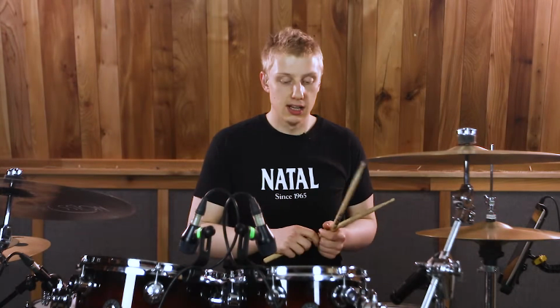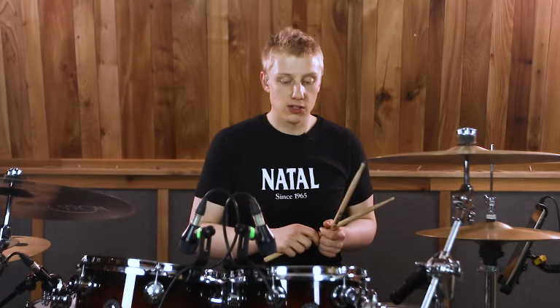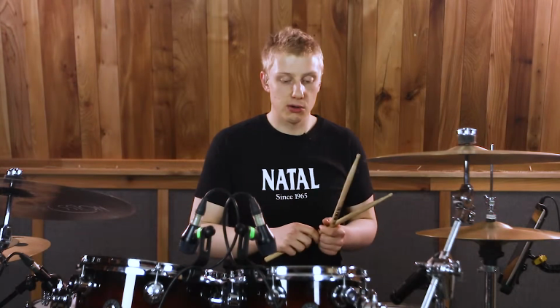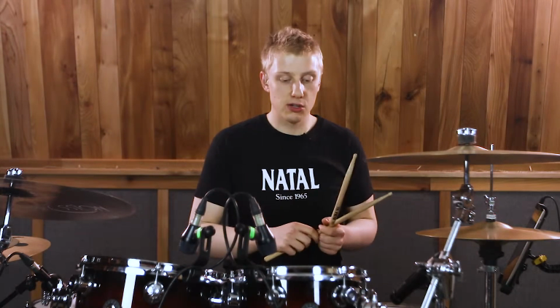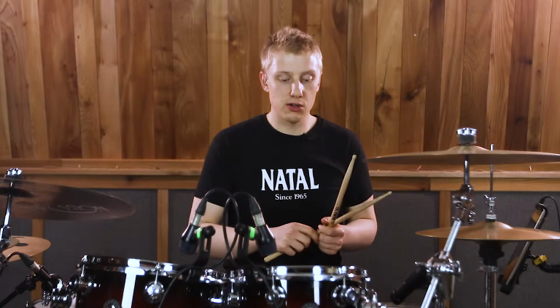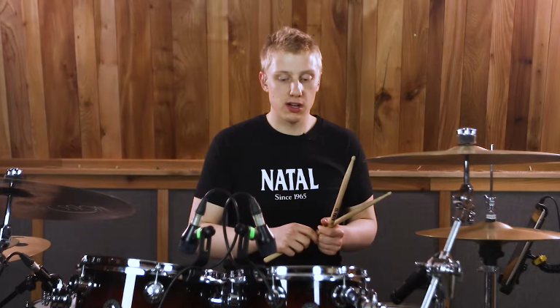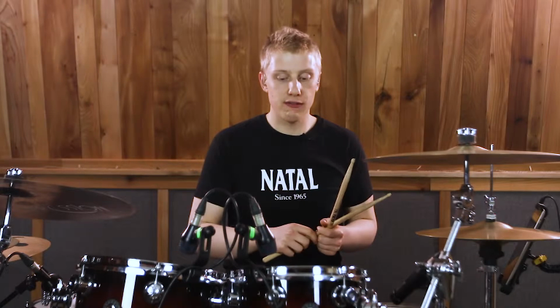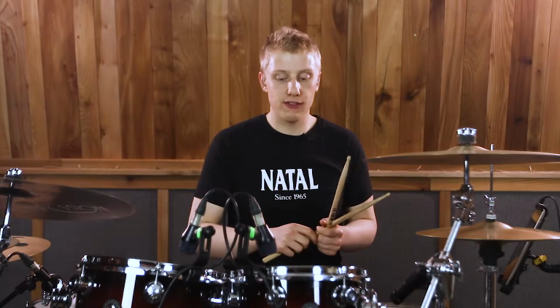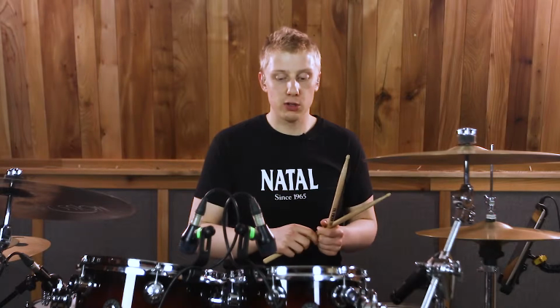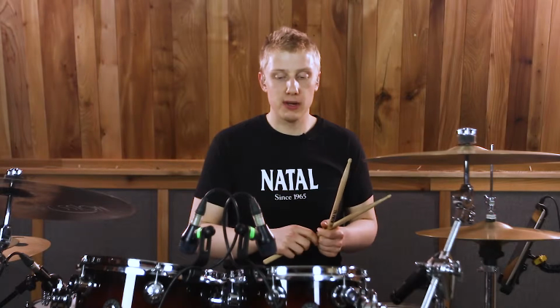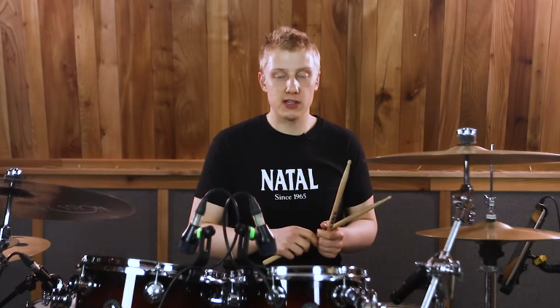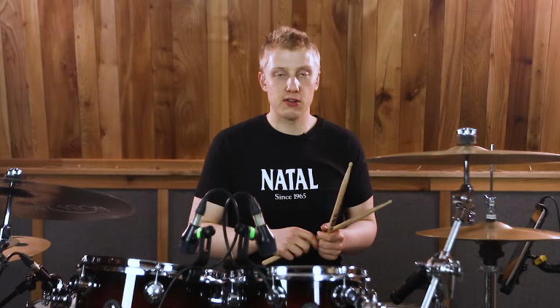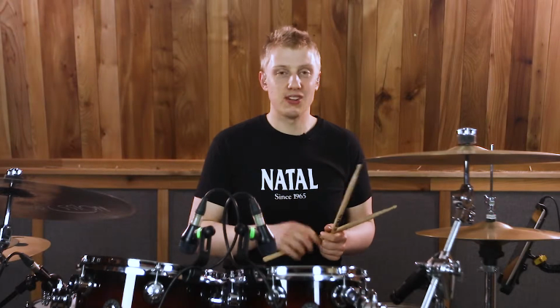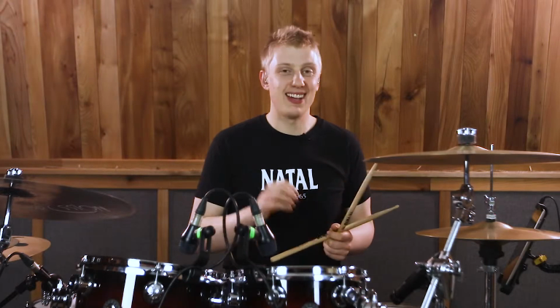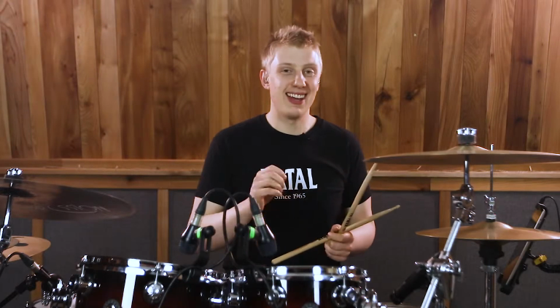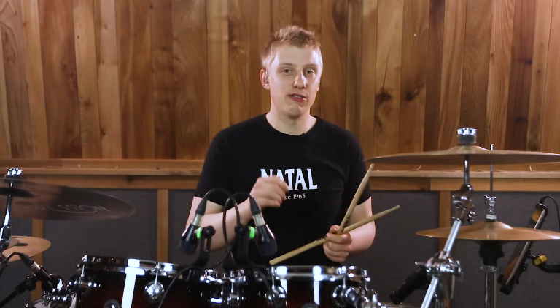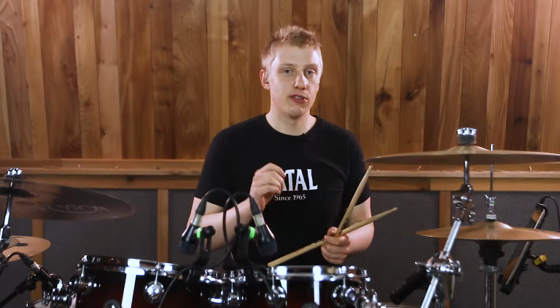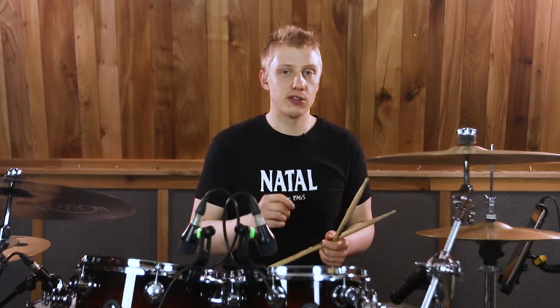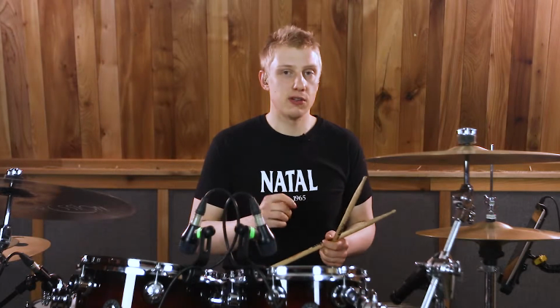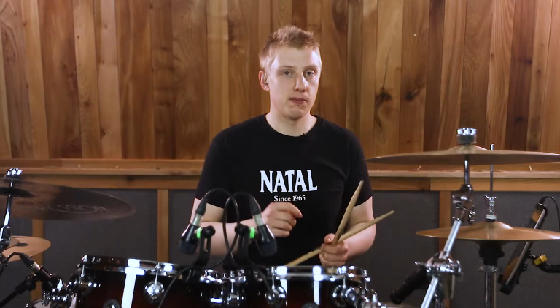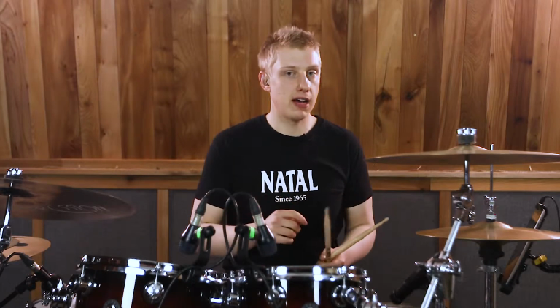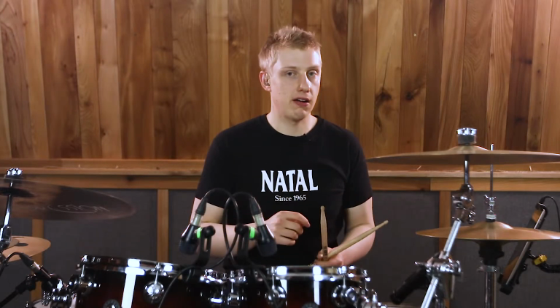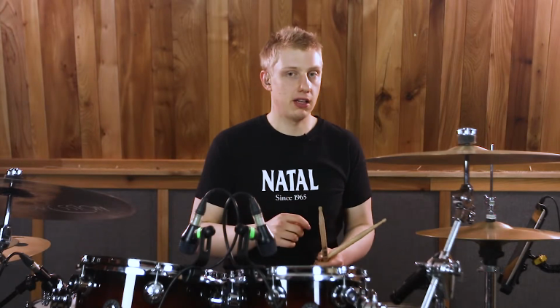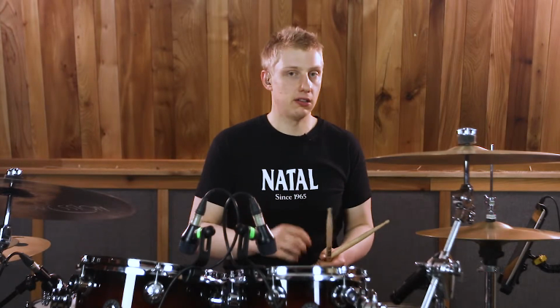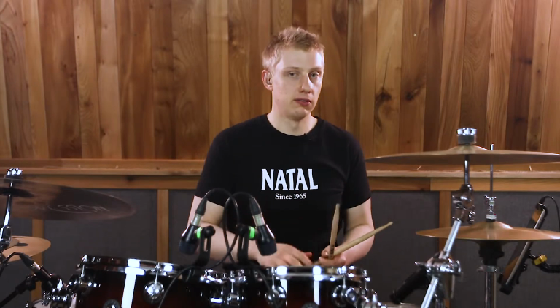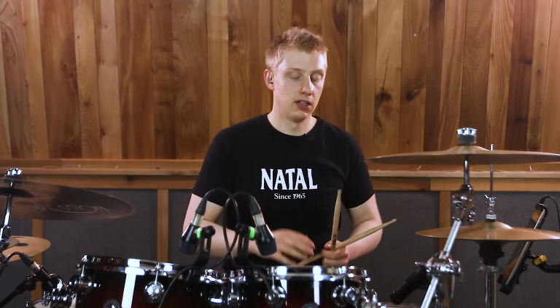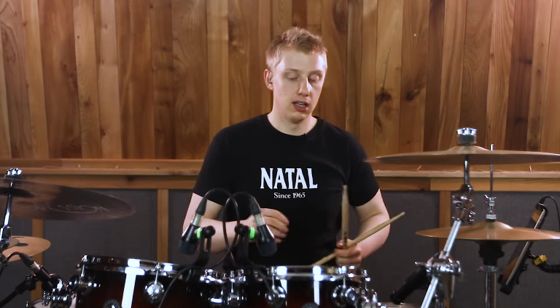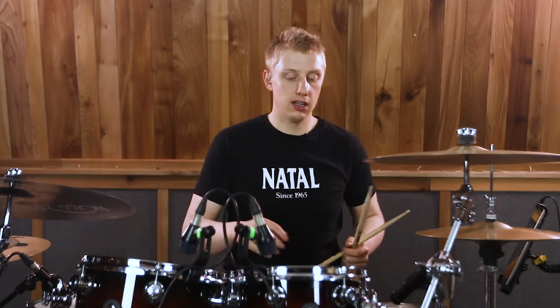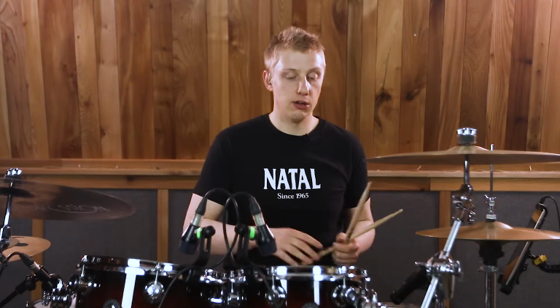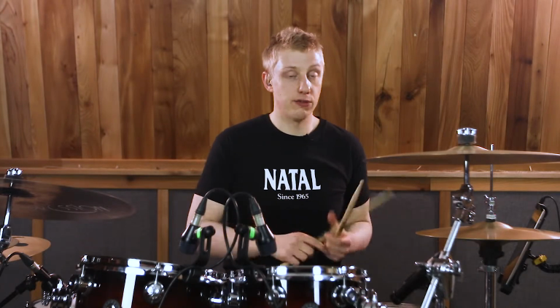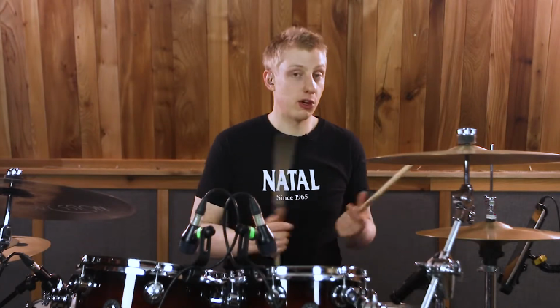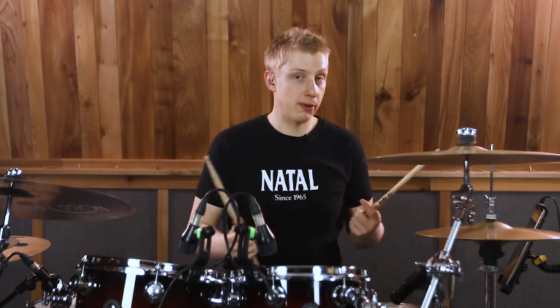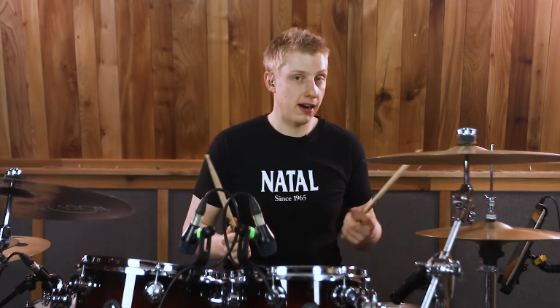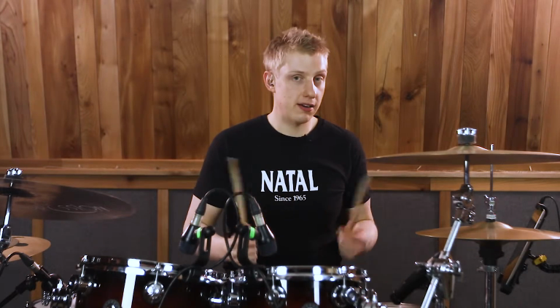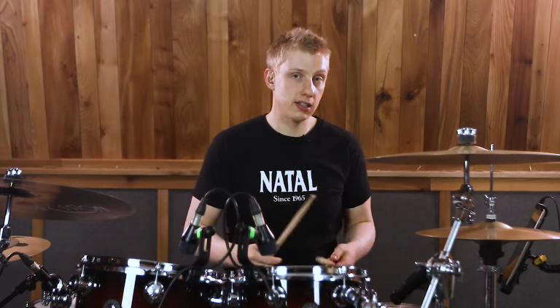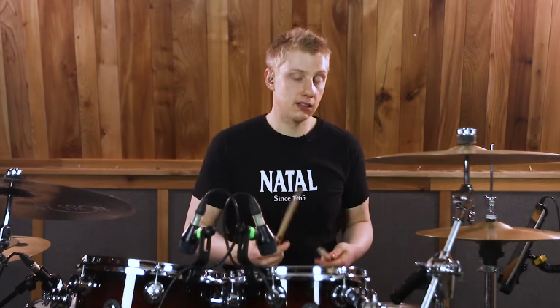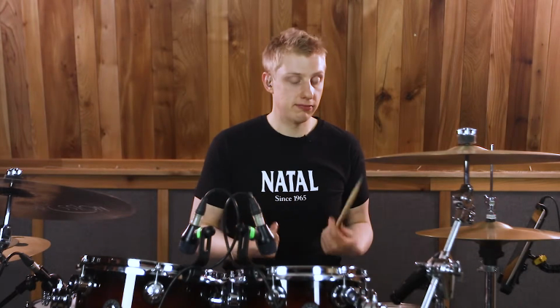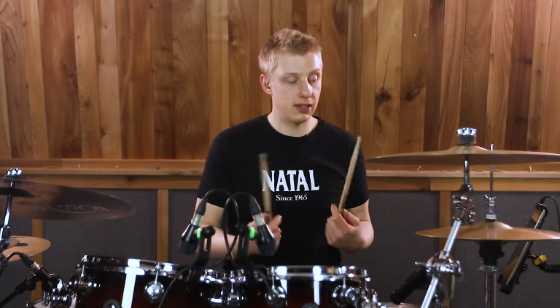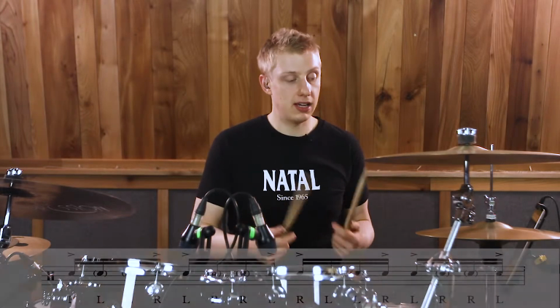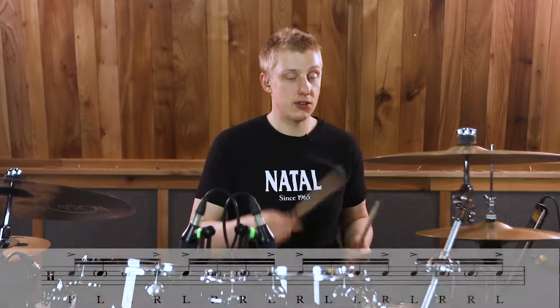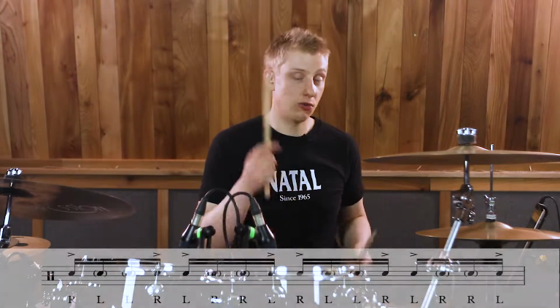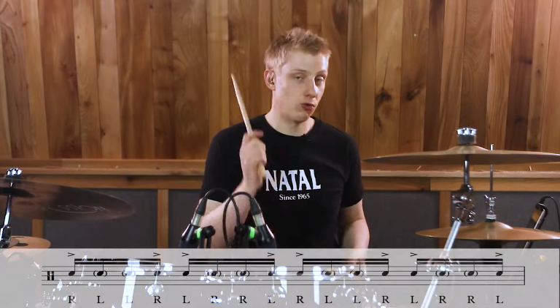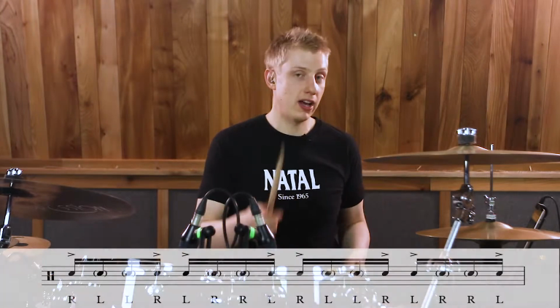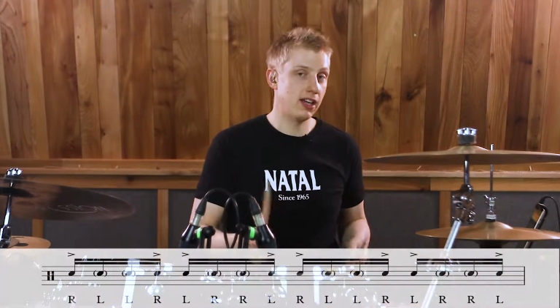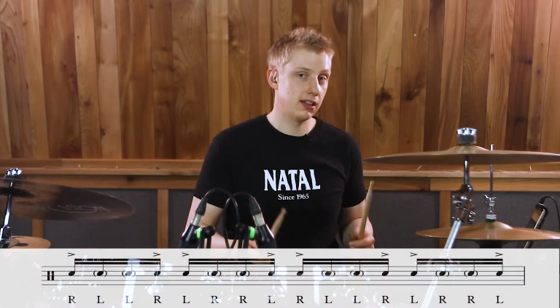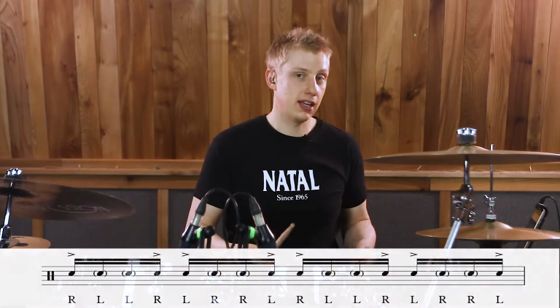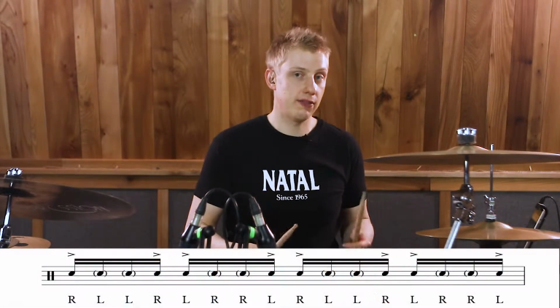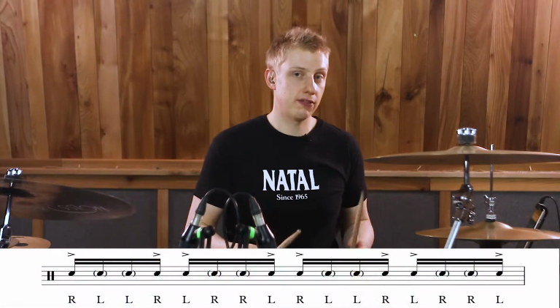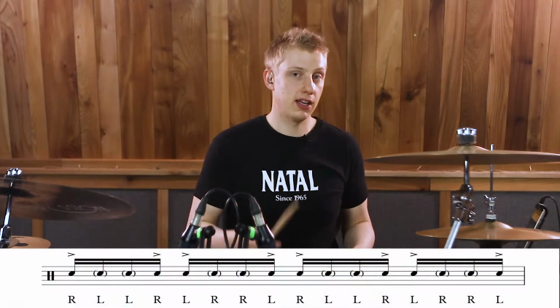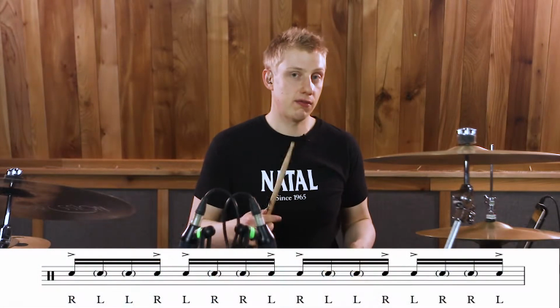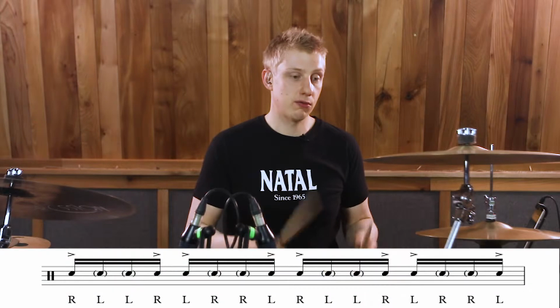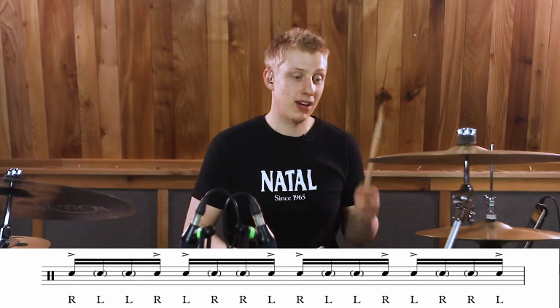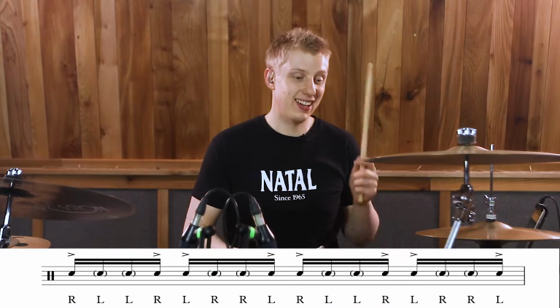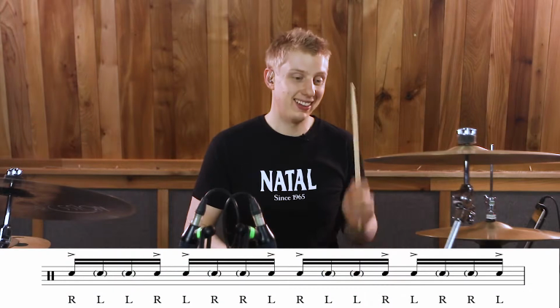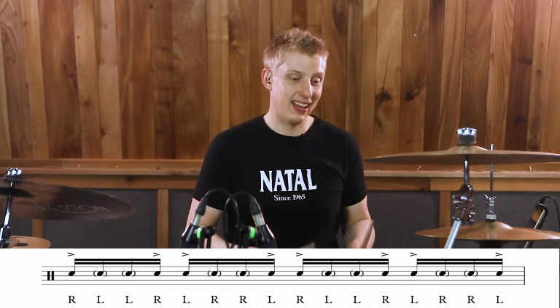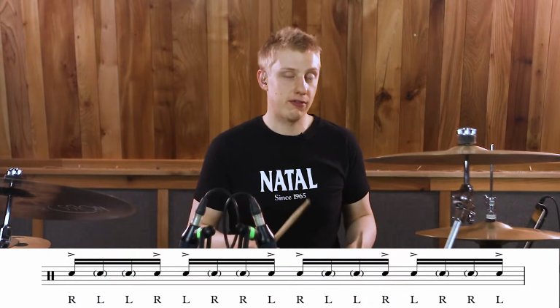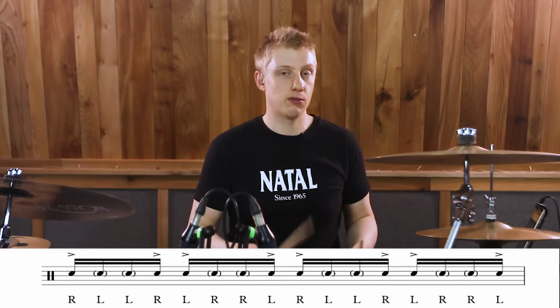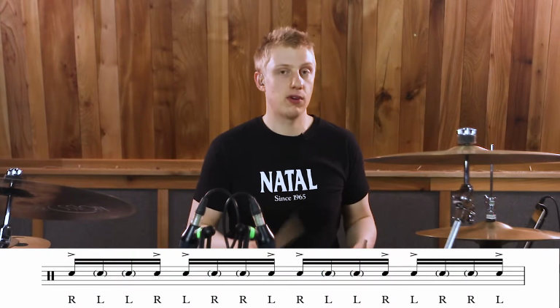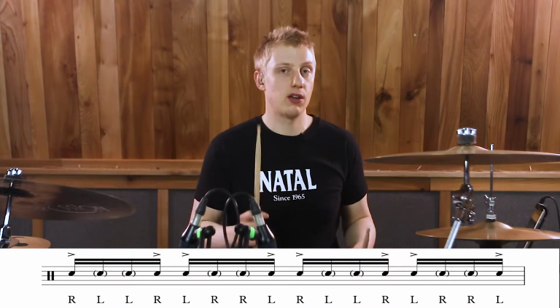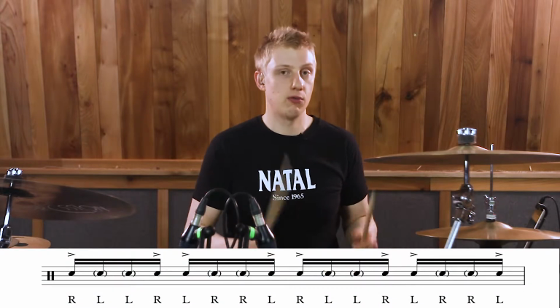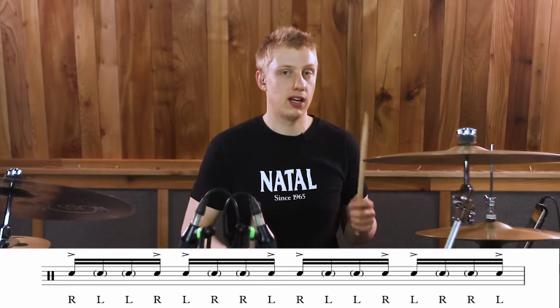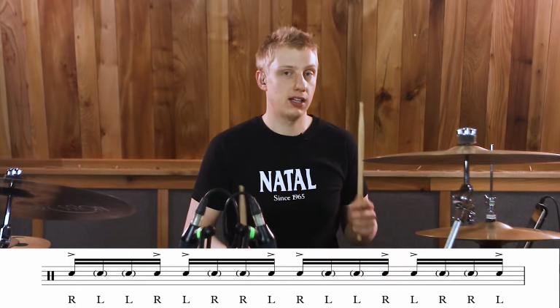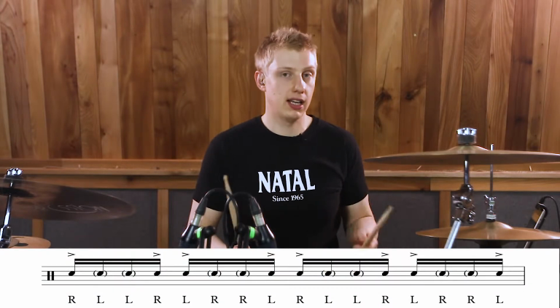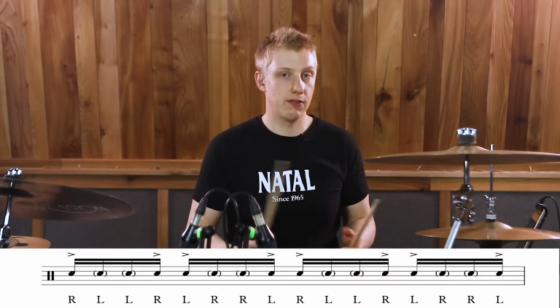We're going to do a fill based around an inverted paradiddle. The inverted paradiddle is: right, left, left, right, left, right, right, left.